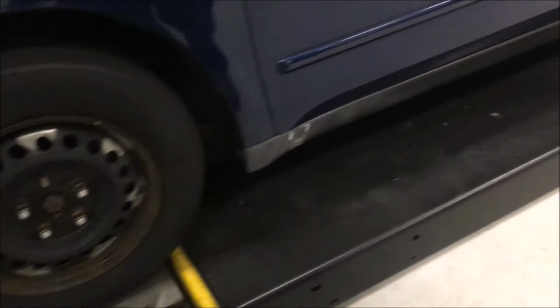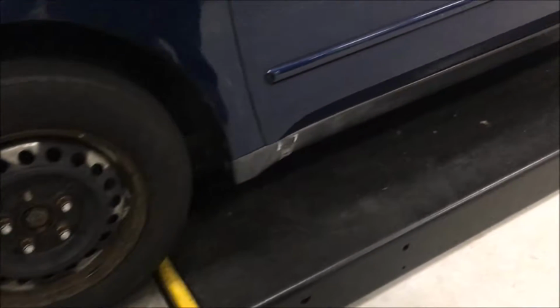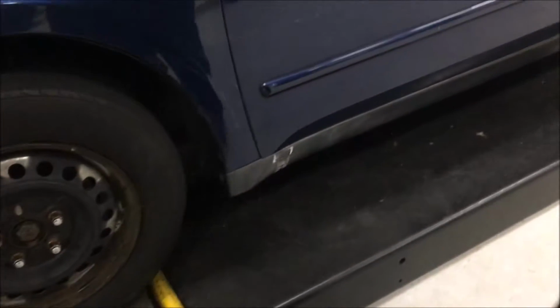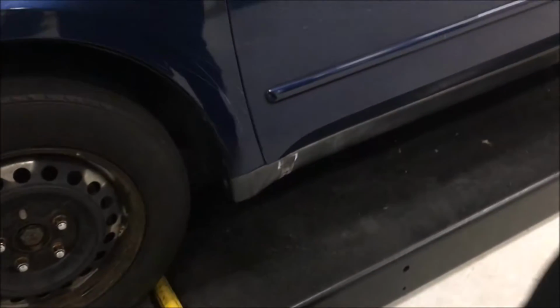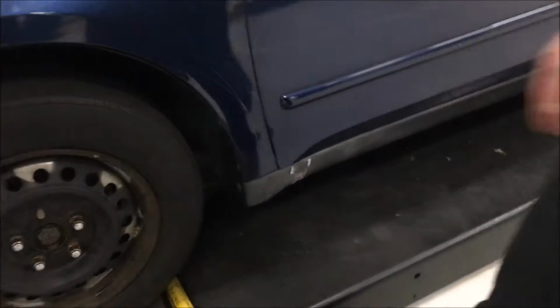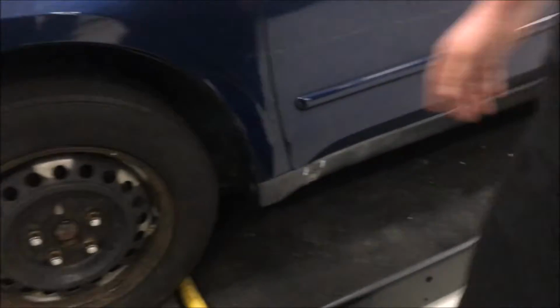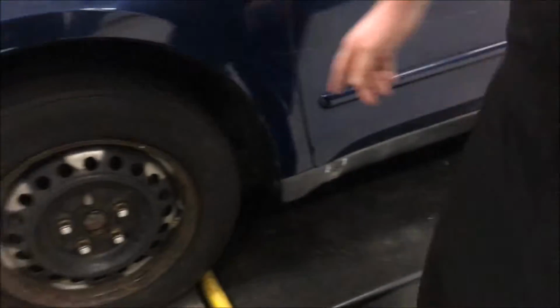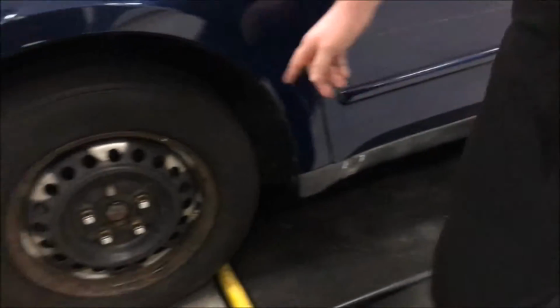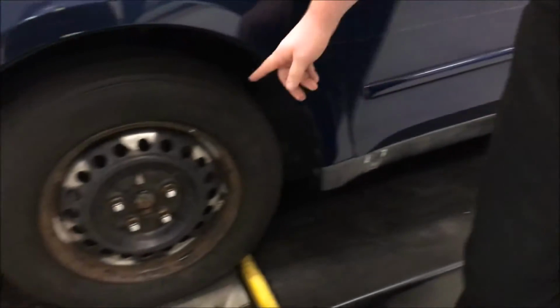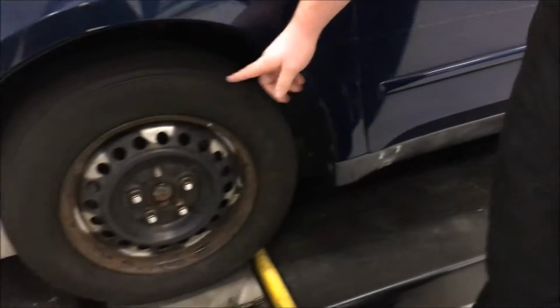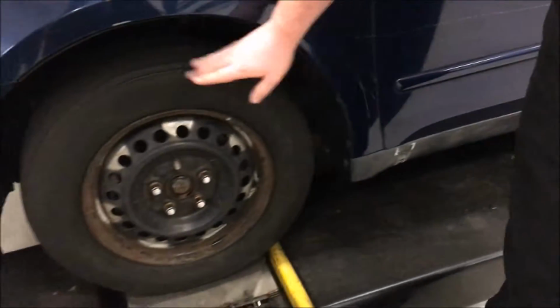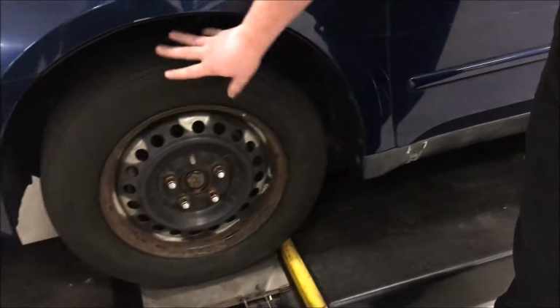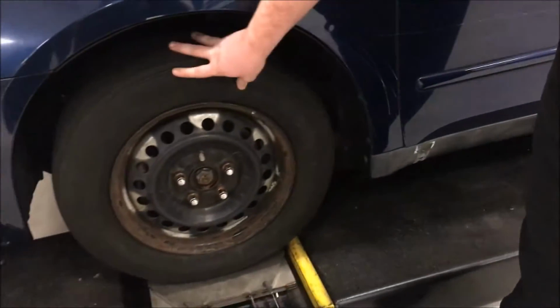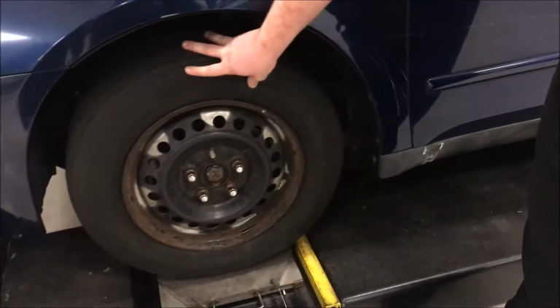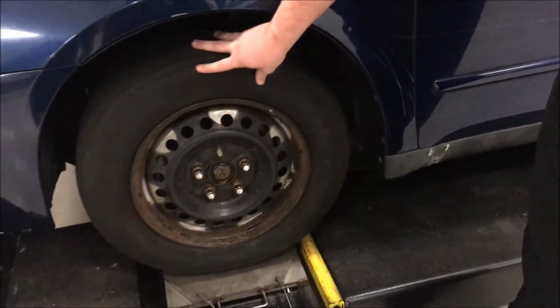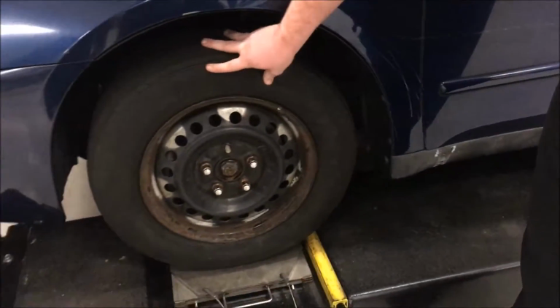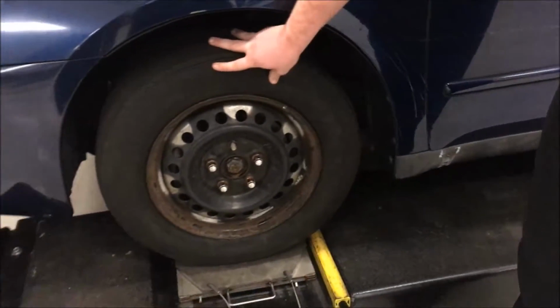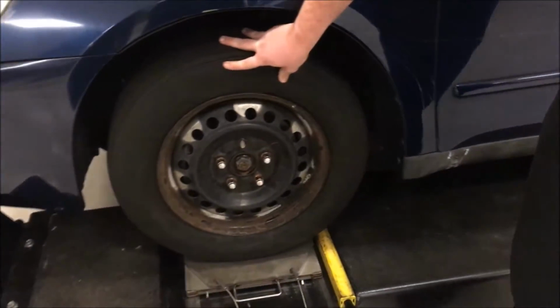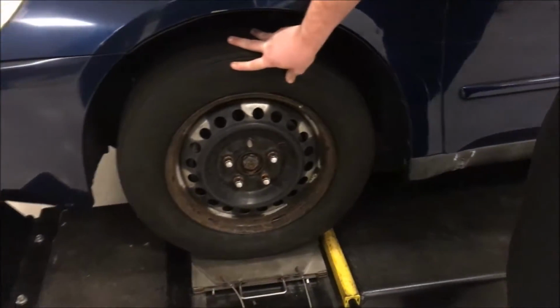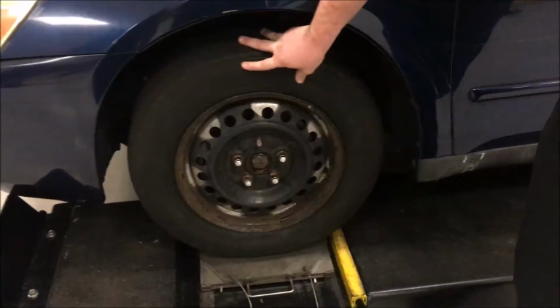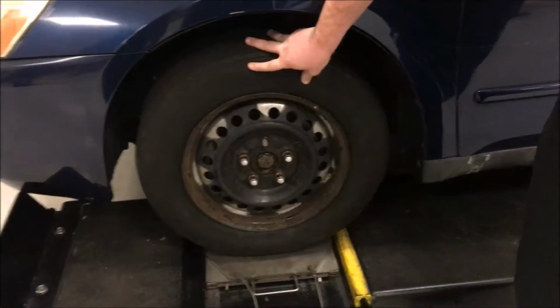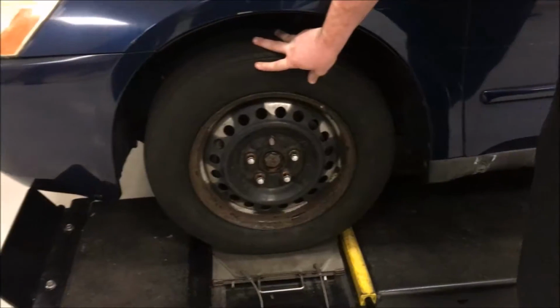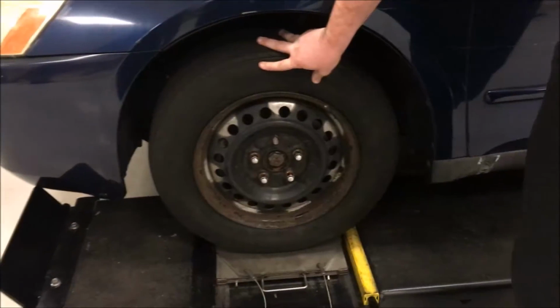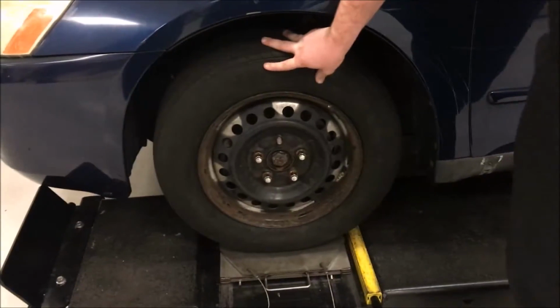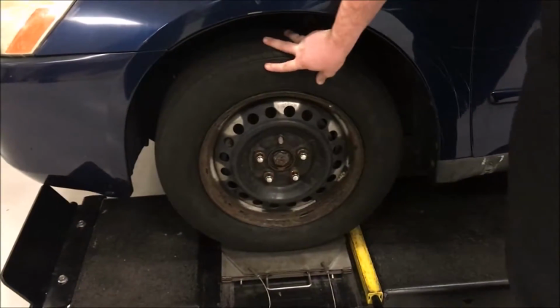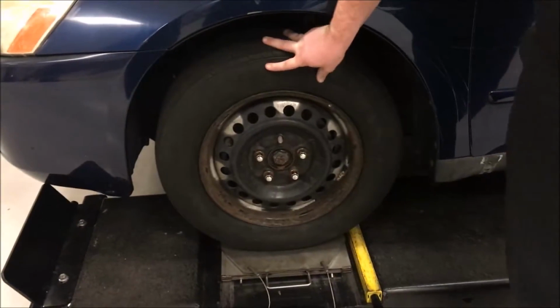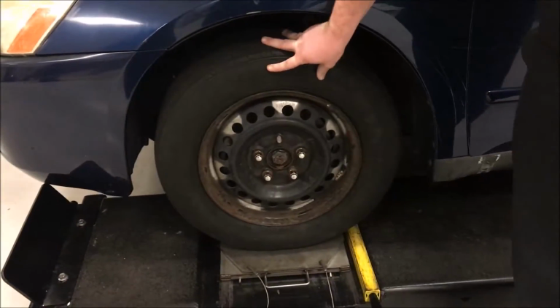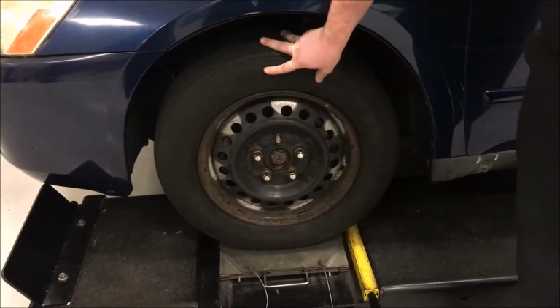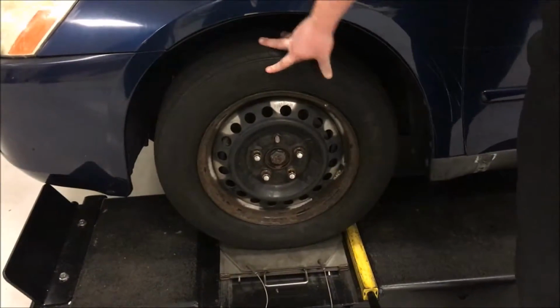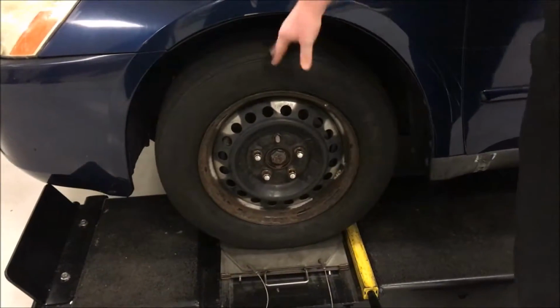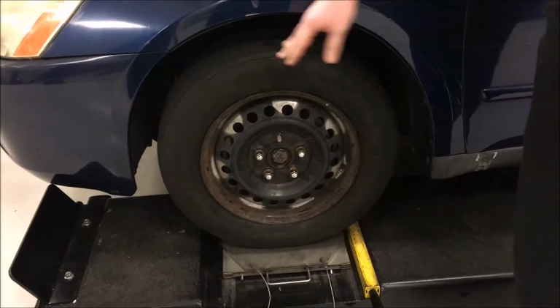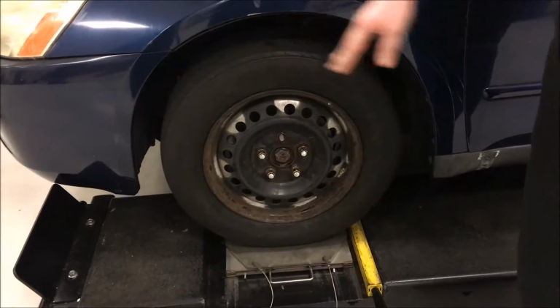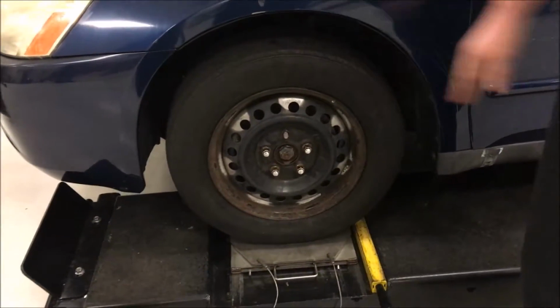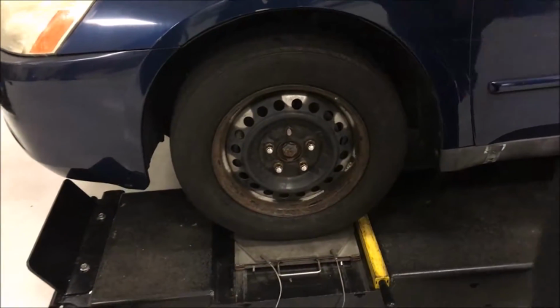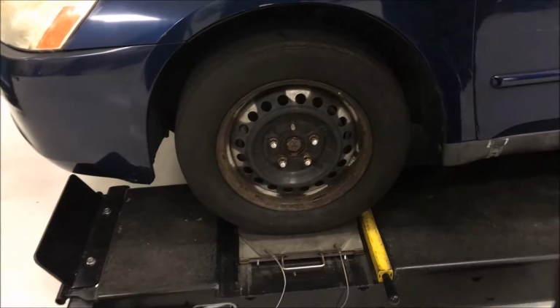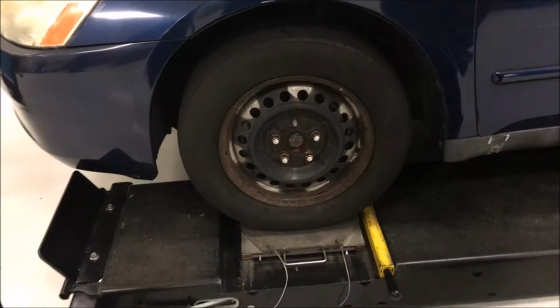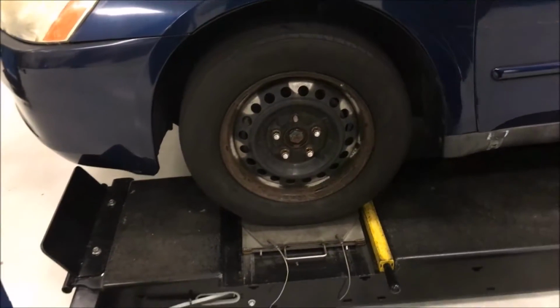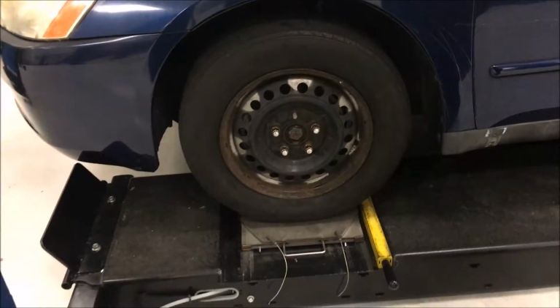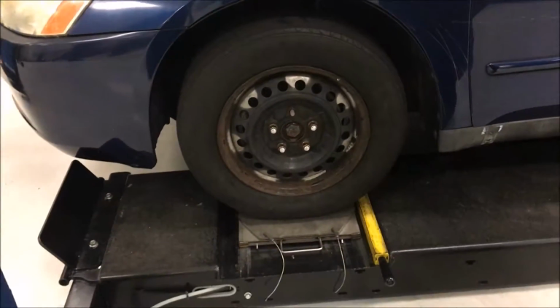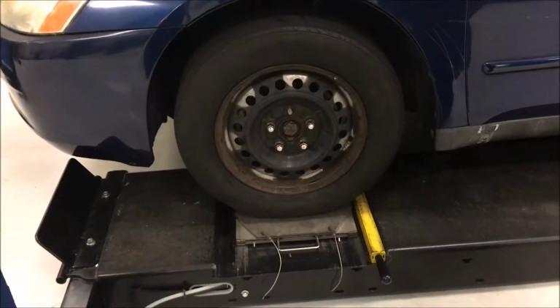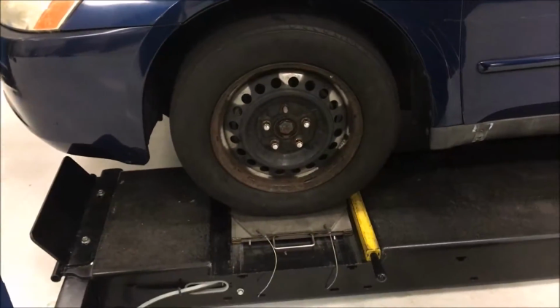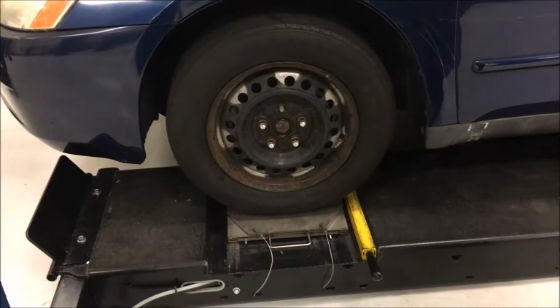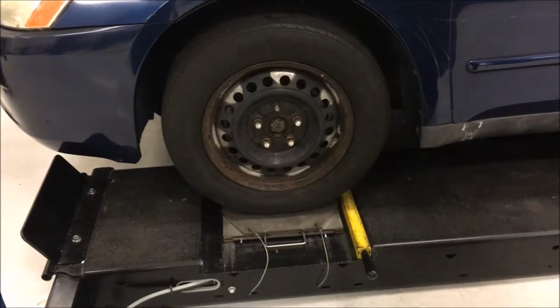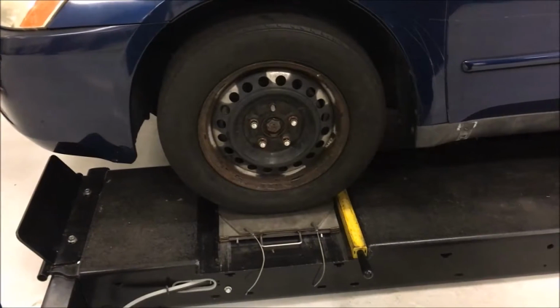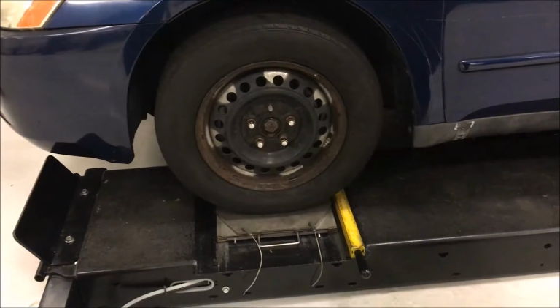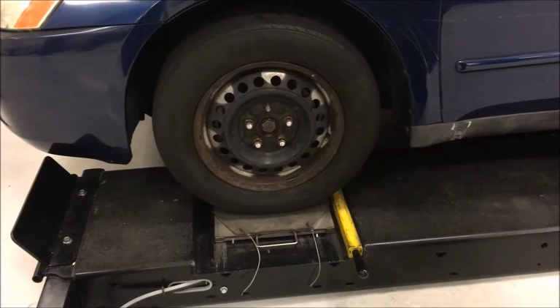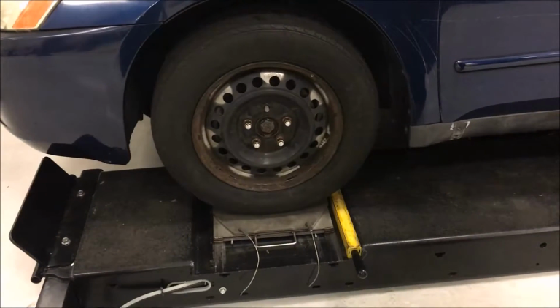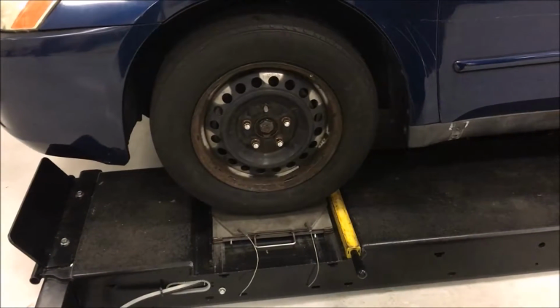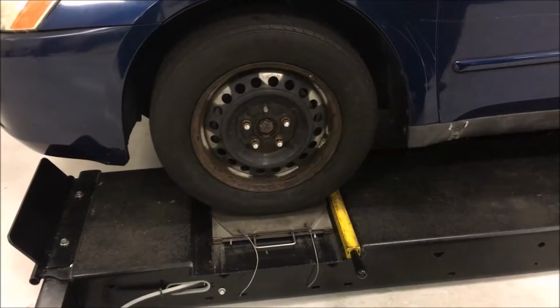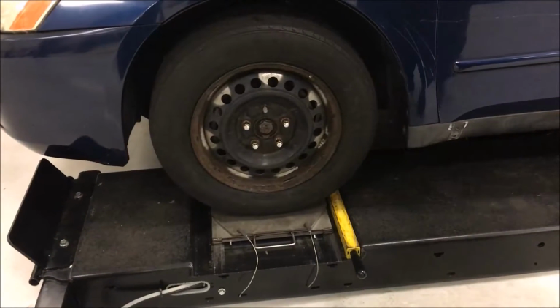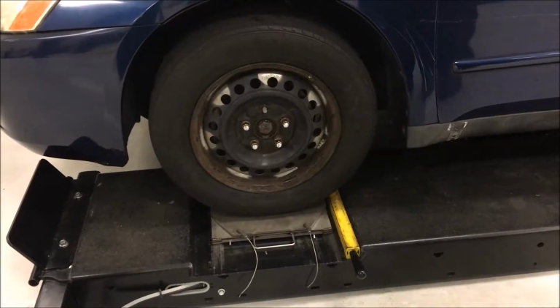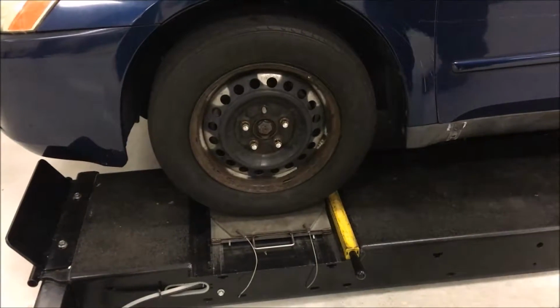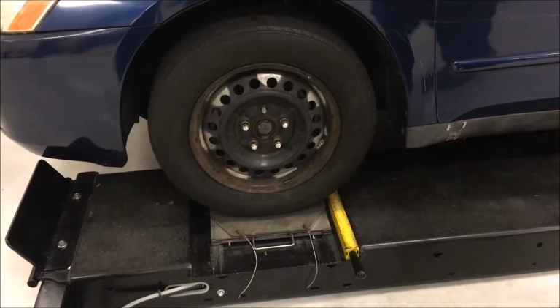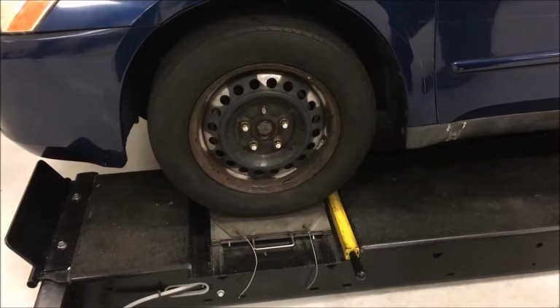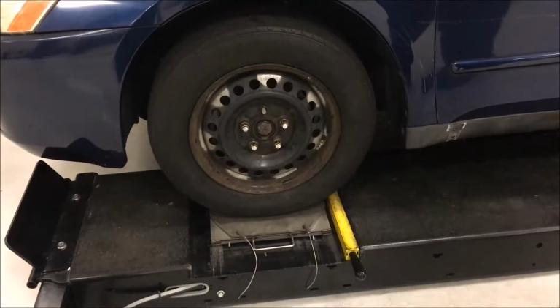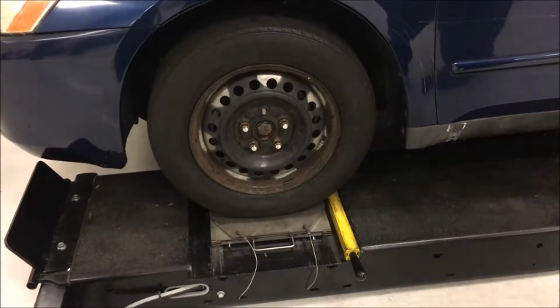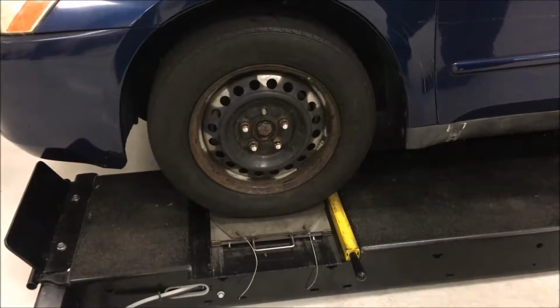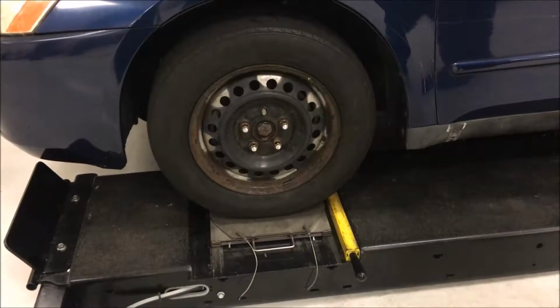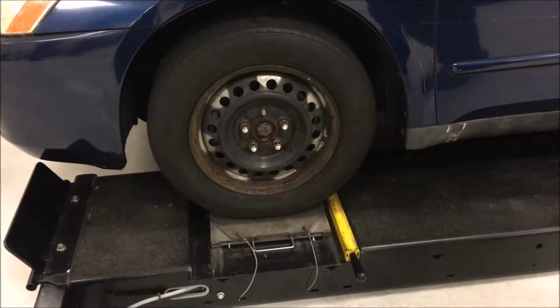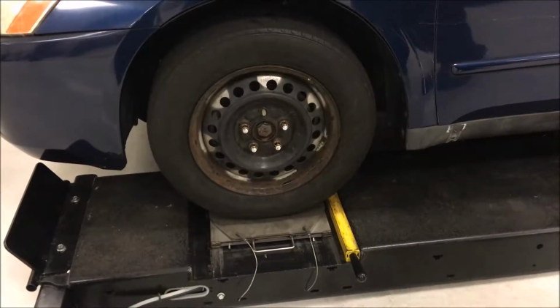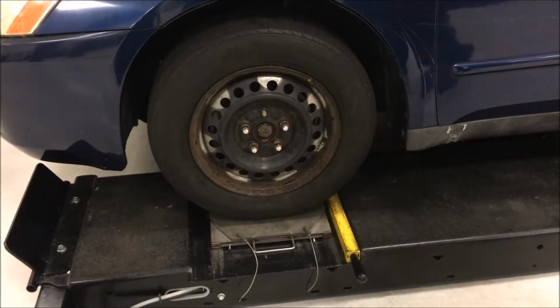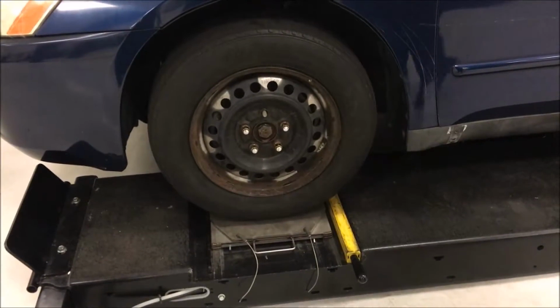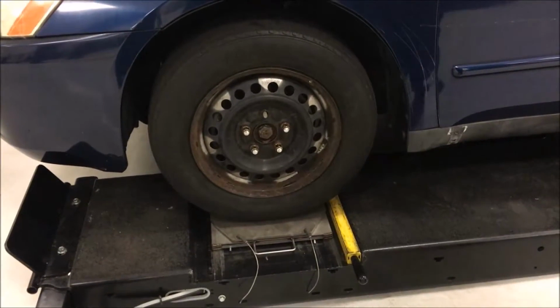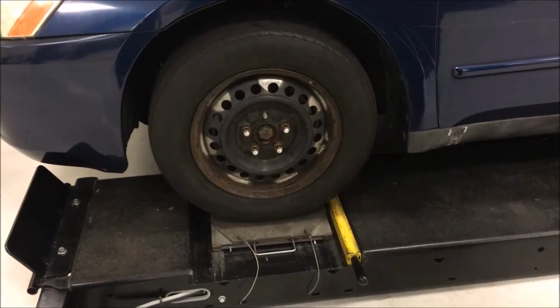After that, the first thing you do is check the tire pressure on all four tires, because that will affect the alignment.